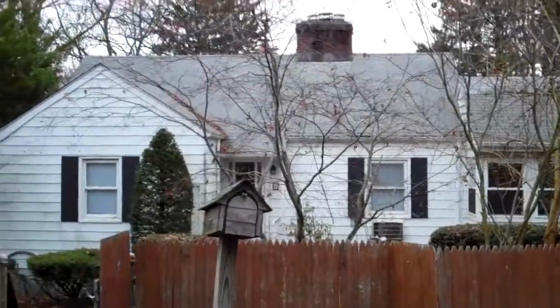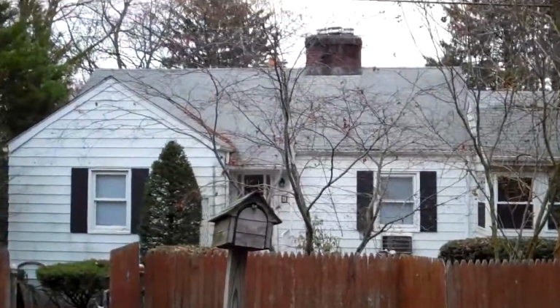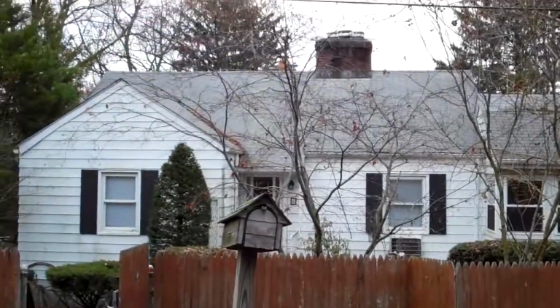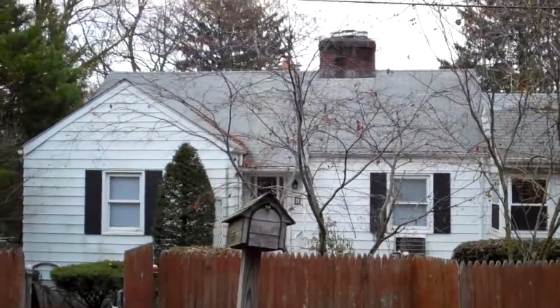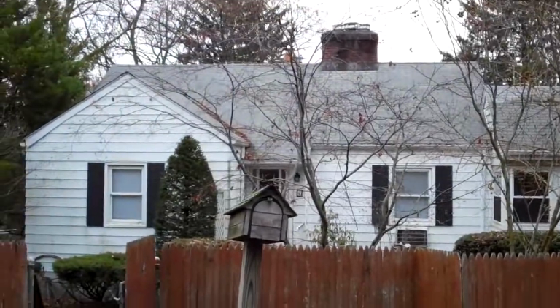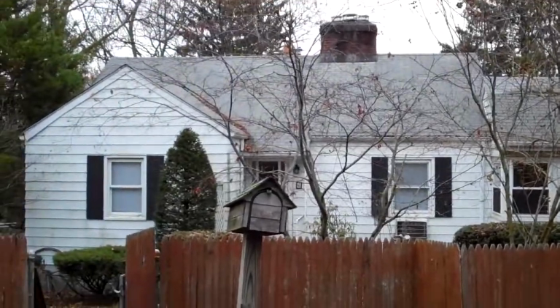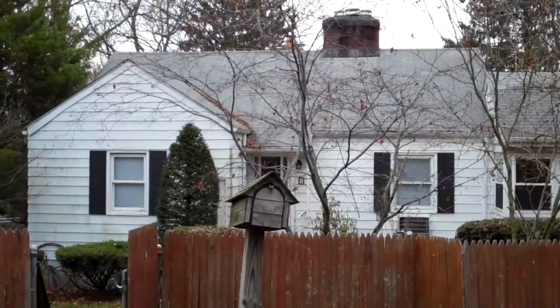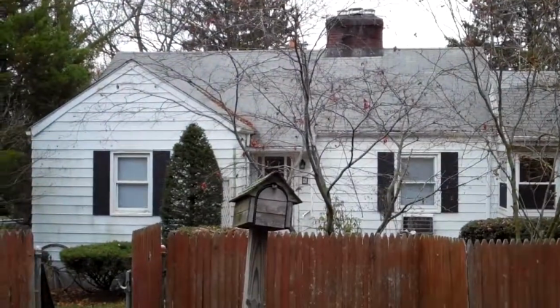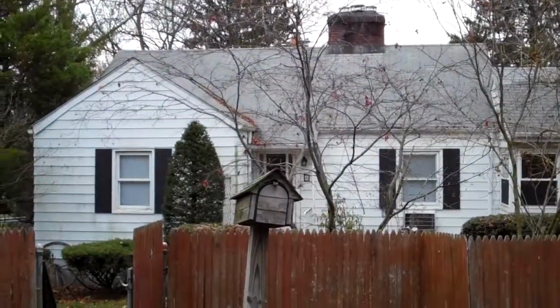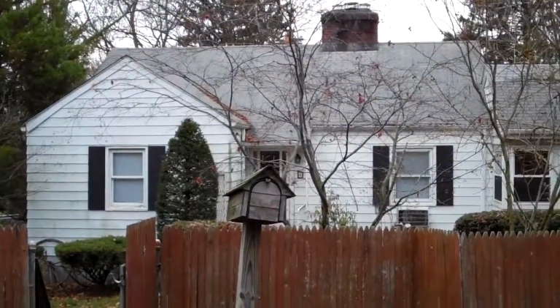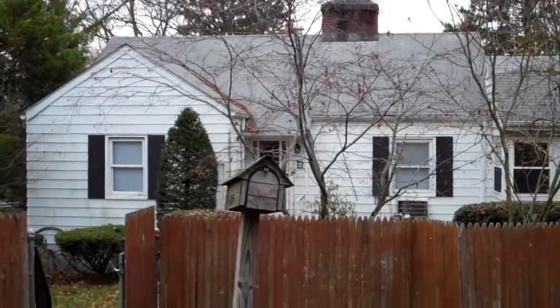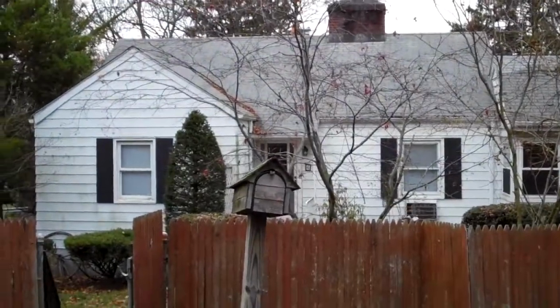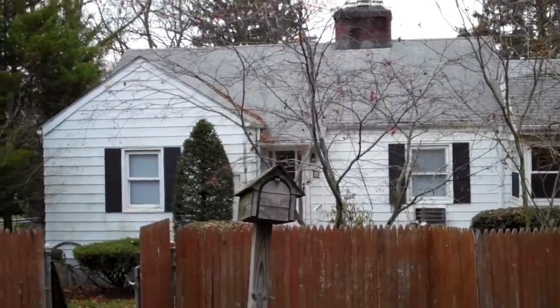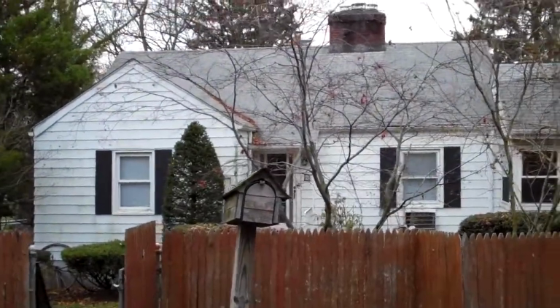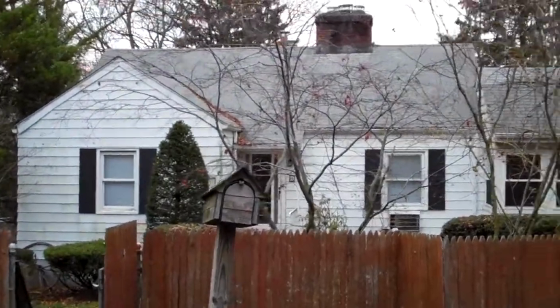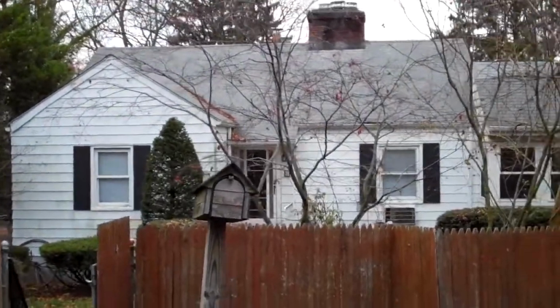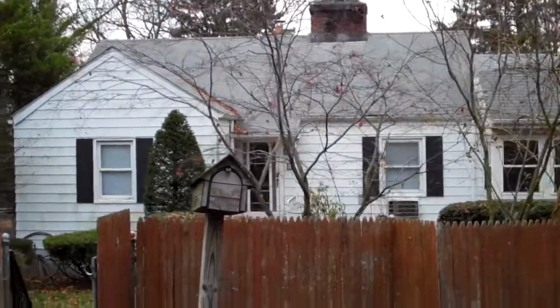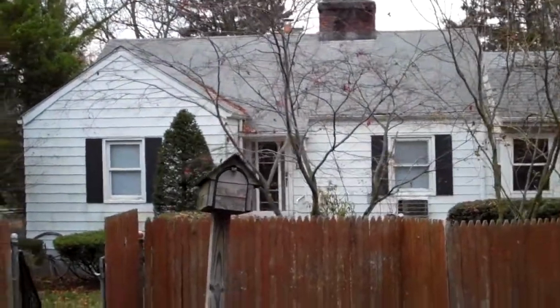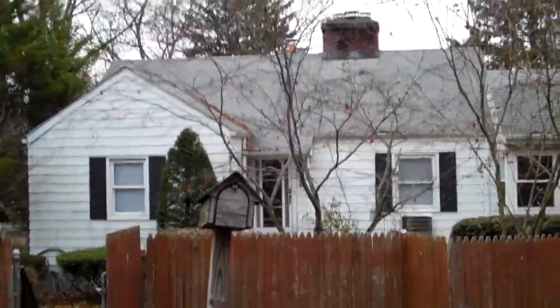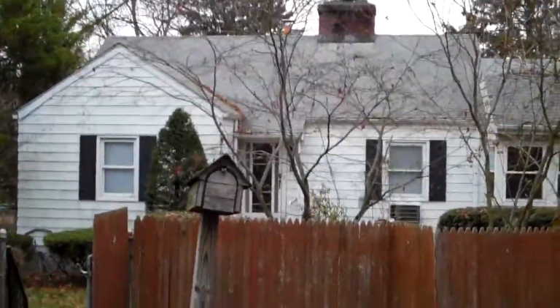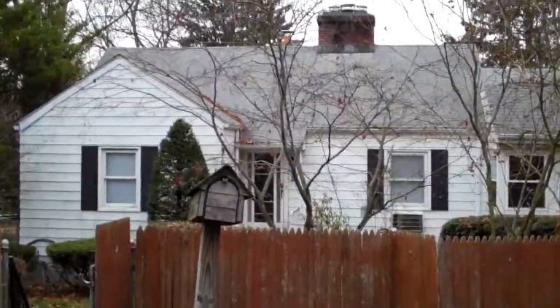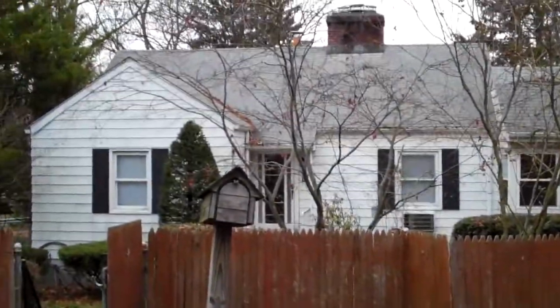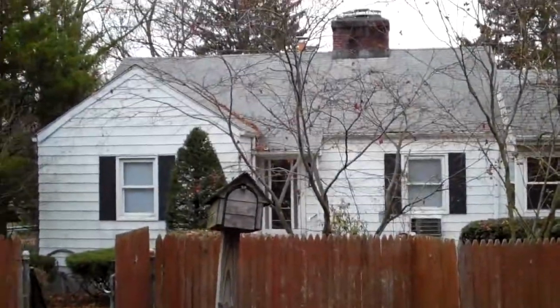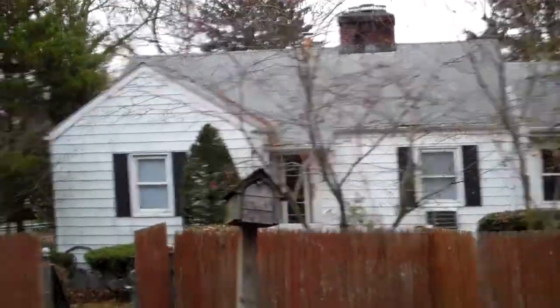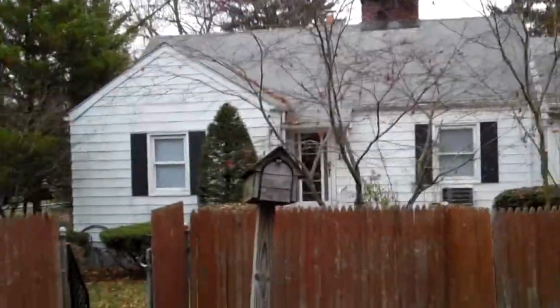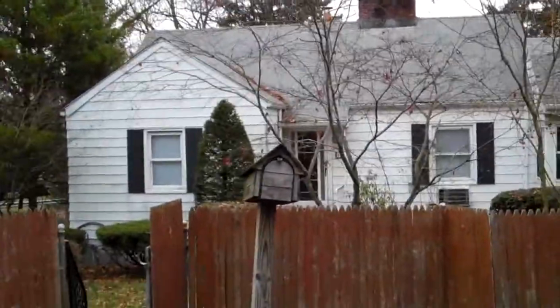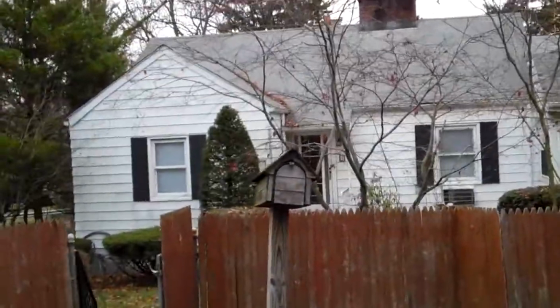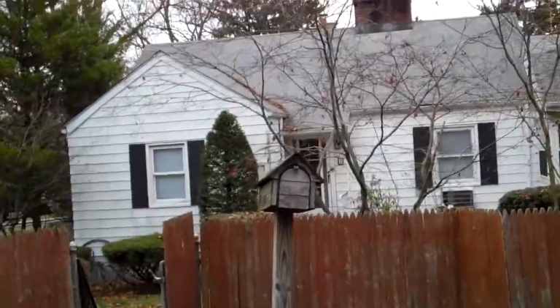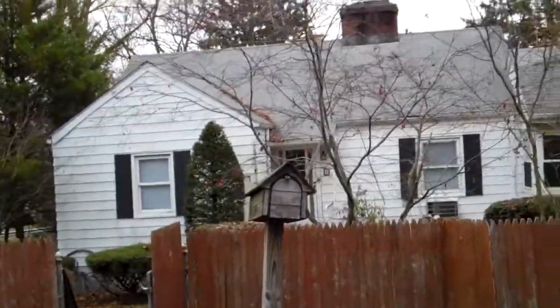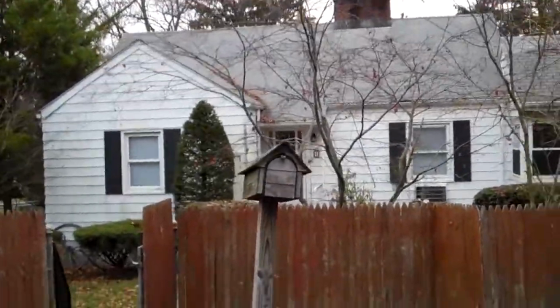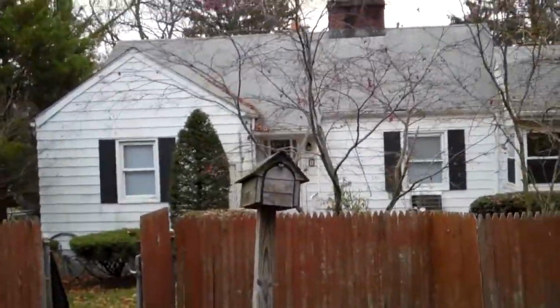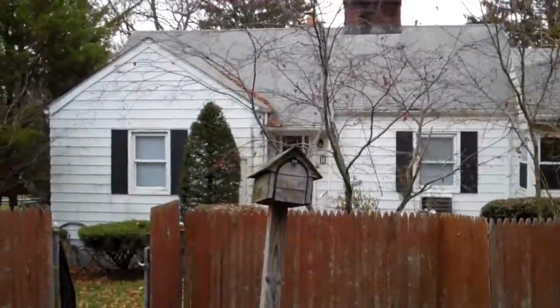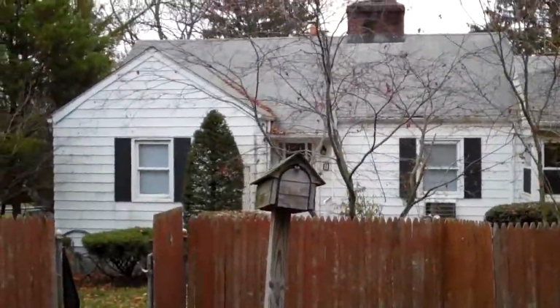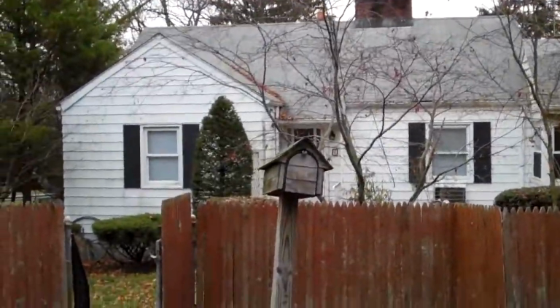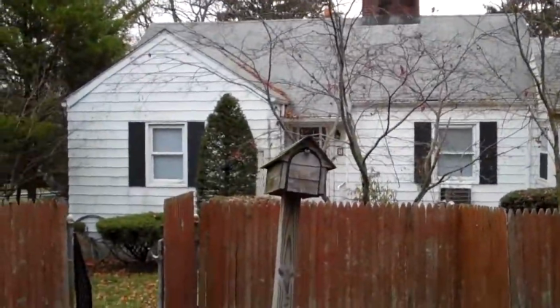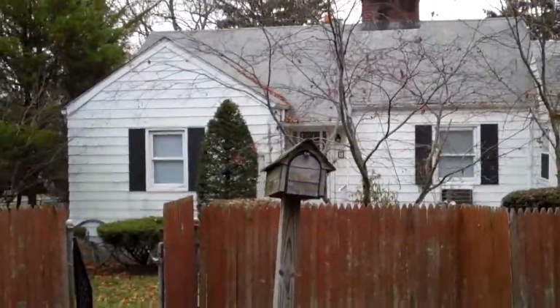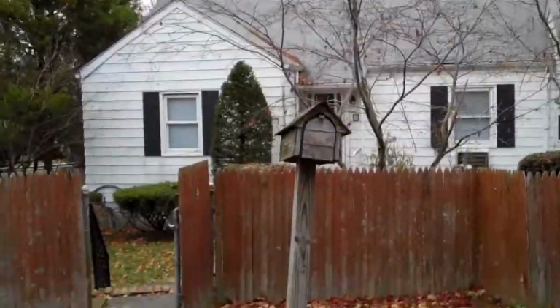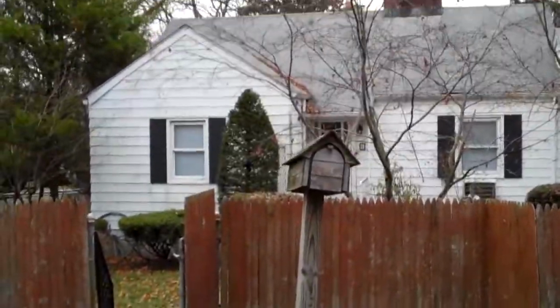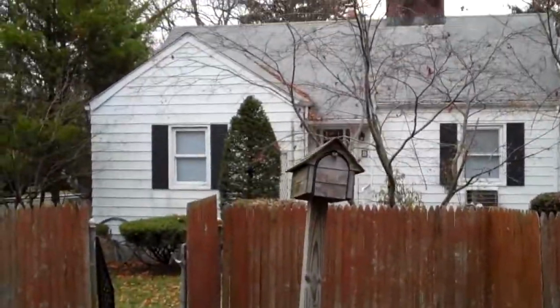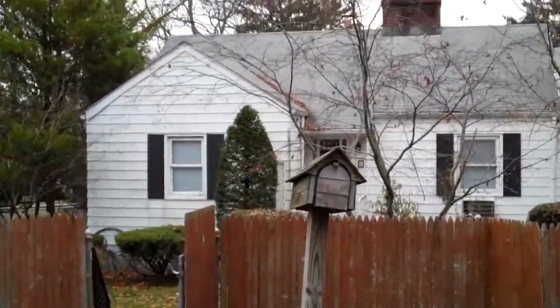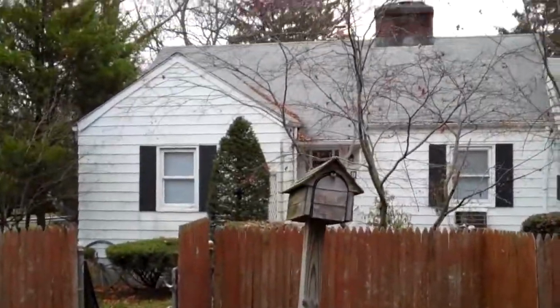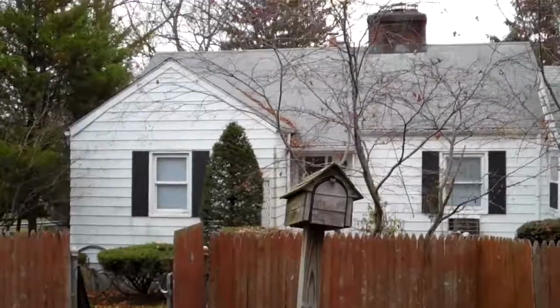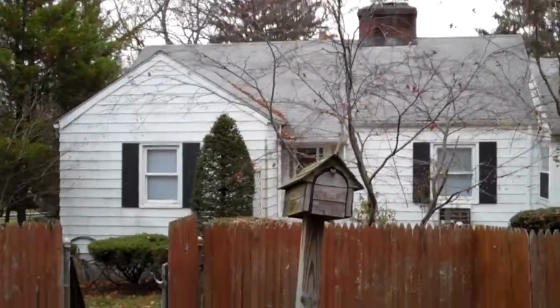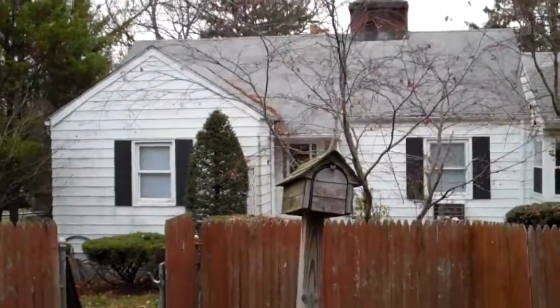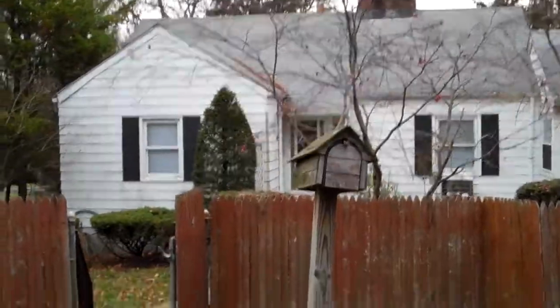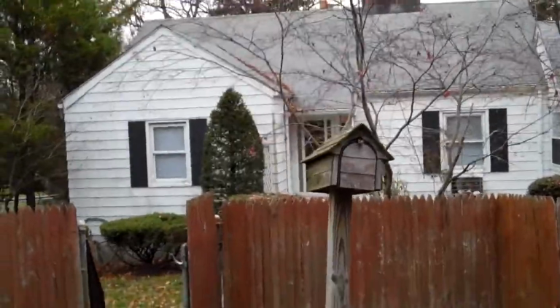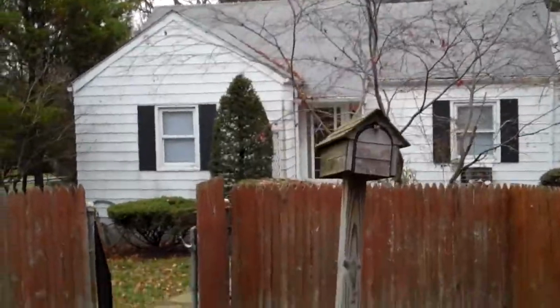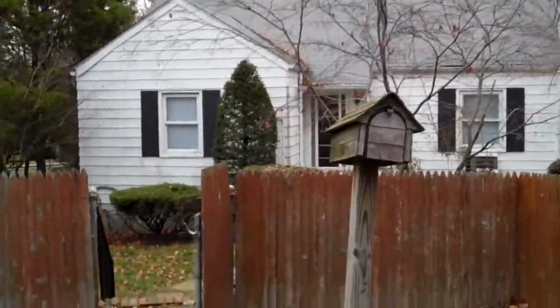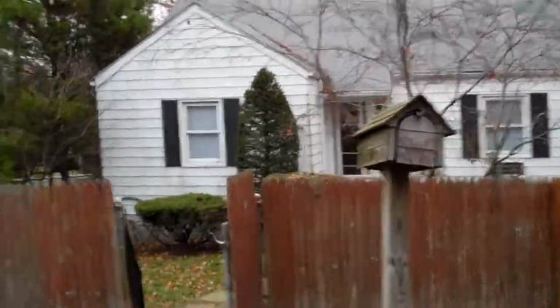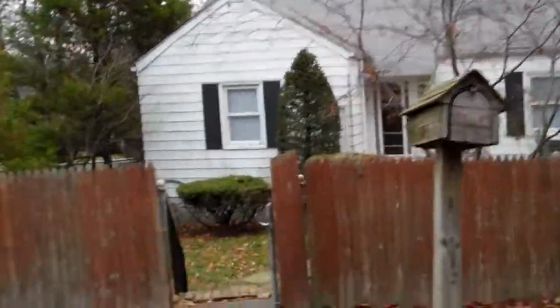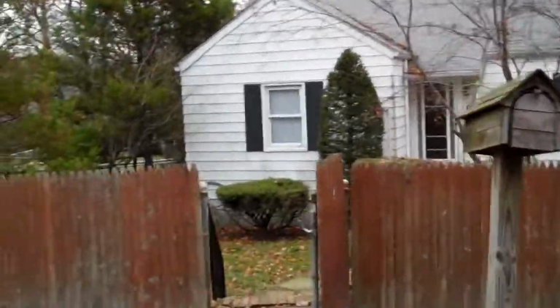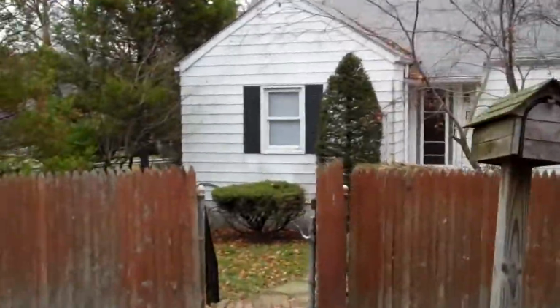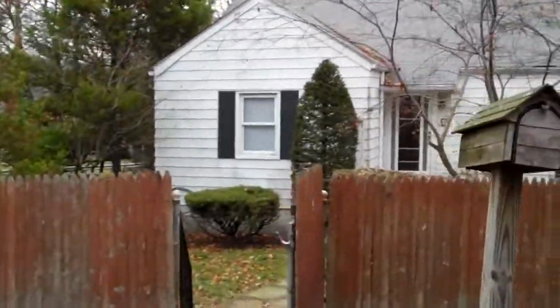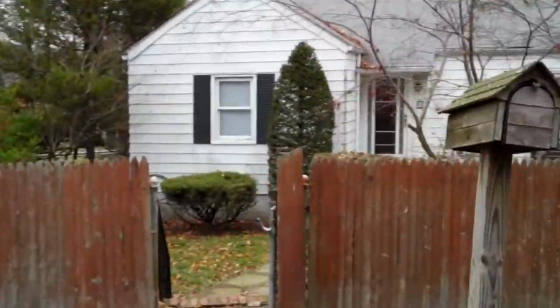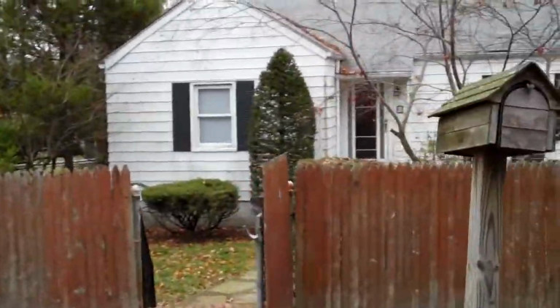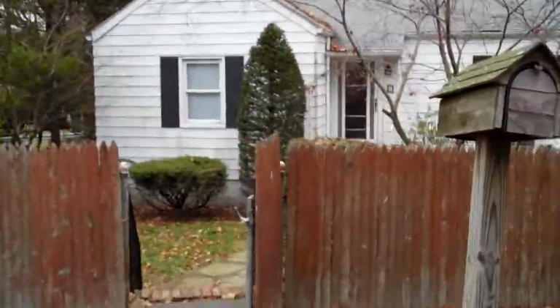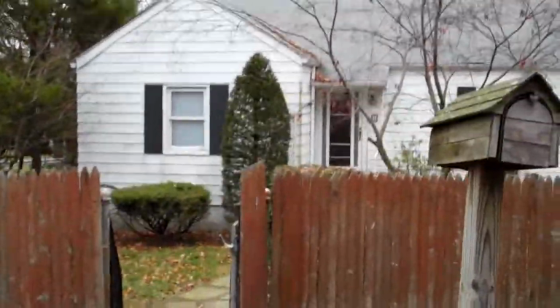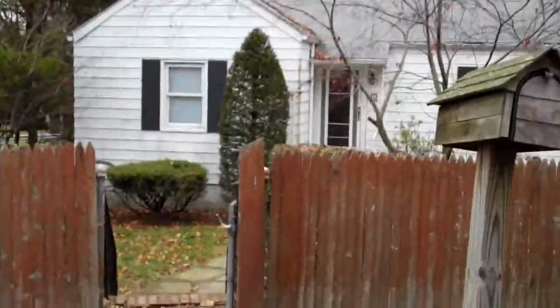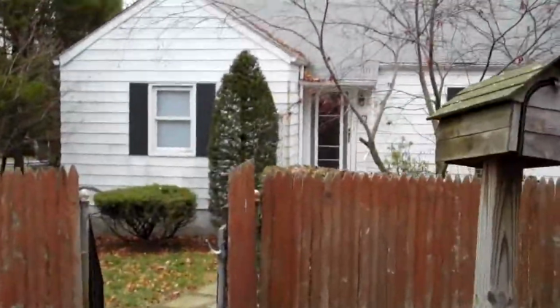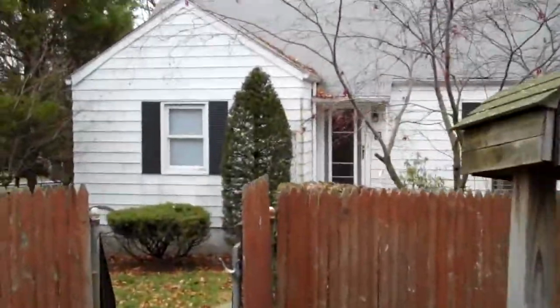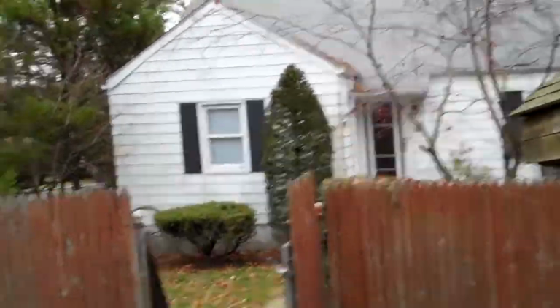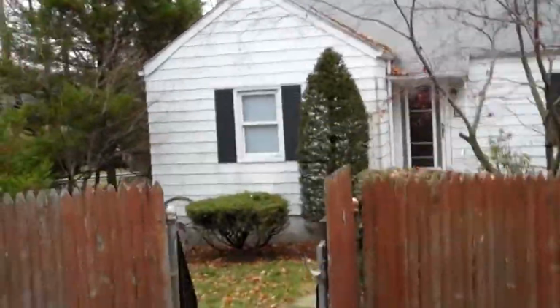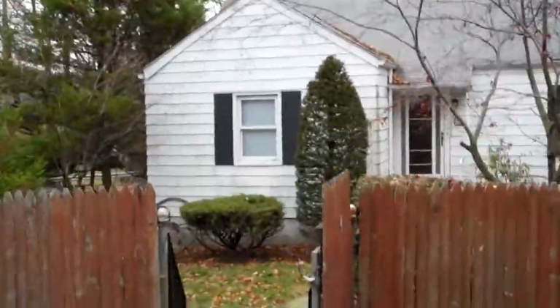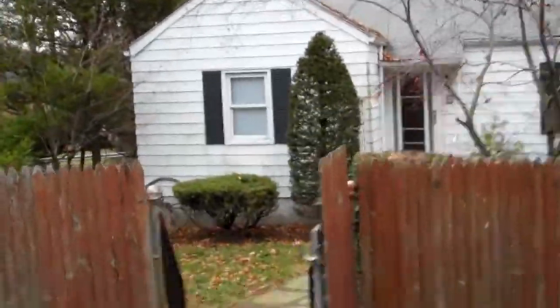Good morning, this is Michael Alexander Brown, Licensed Real Estate Associate Broker with Keller Williams Realty Group, and I'm here over at 4 Hilton Avenue.